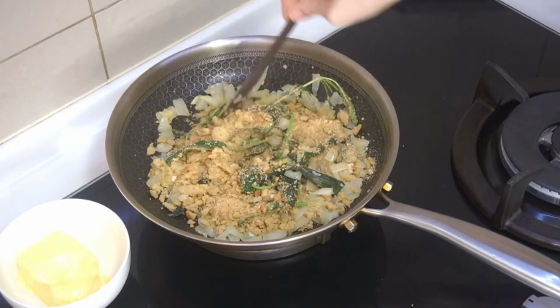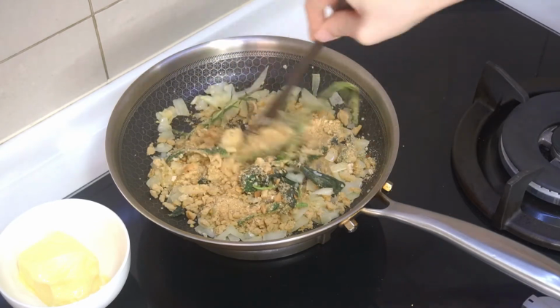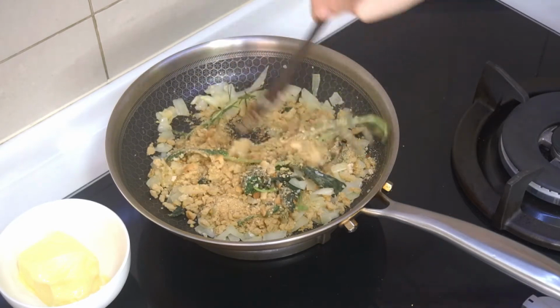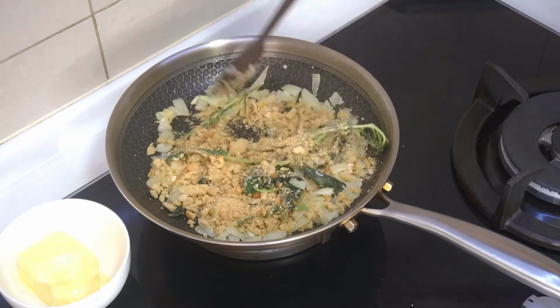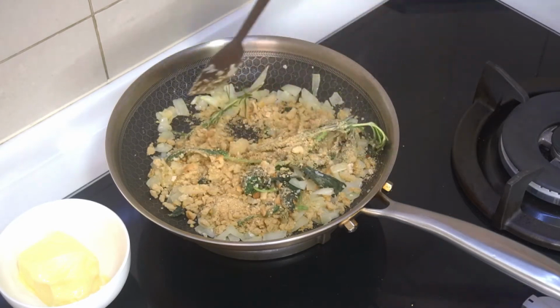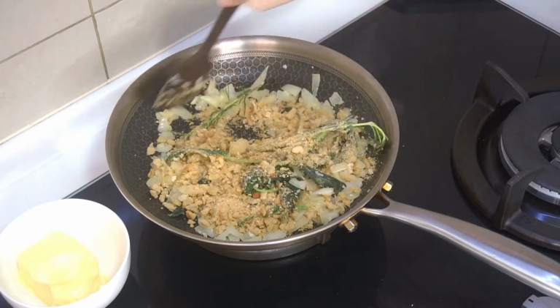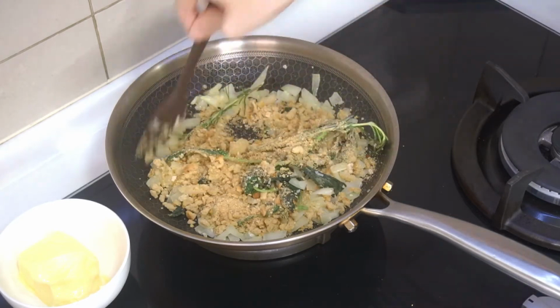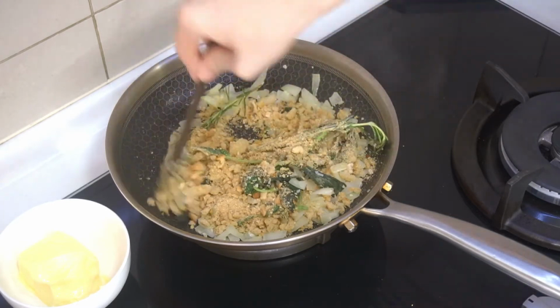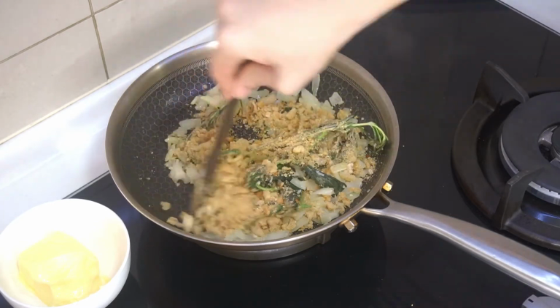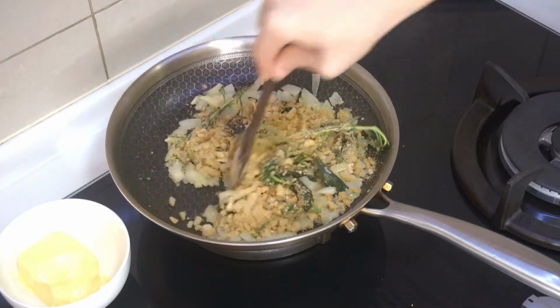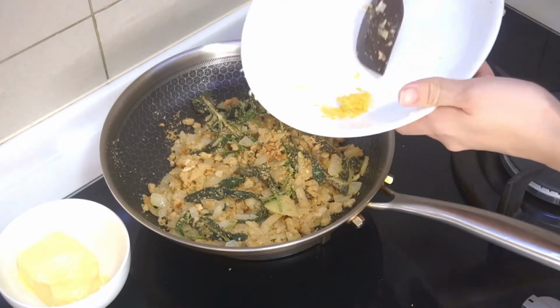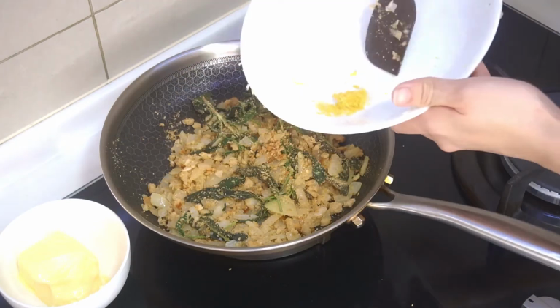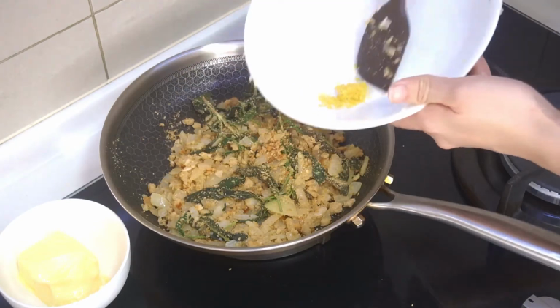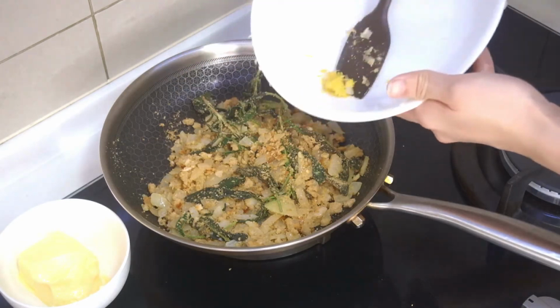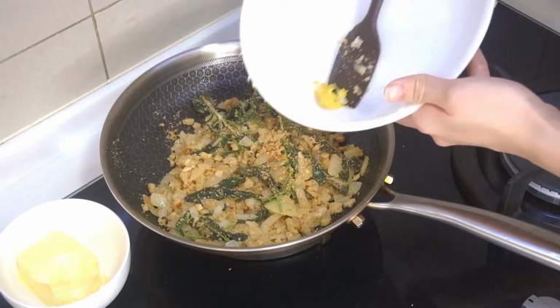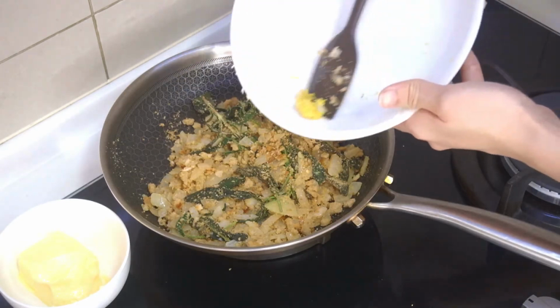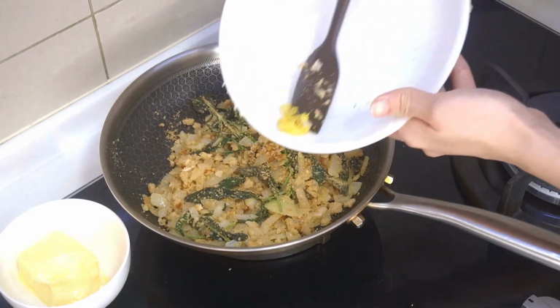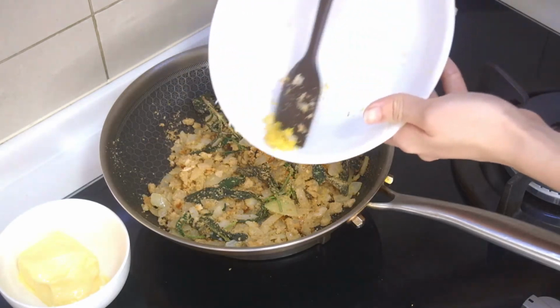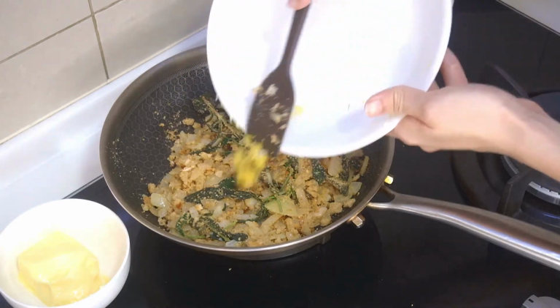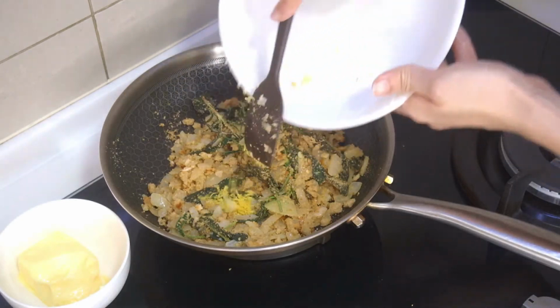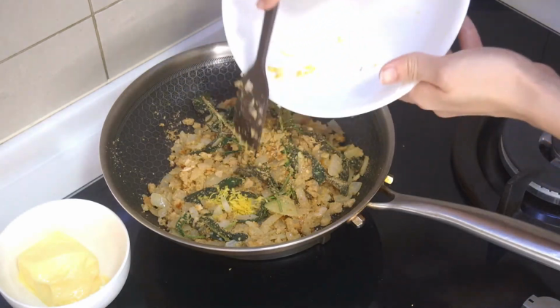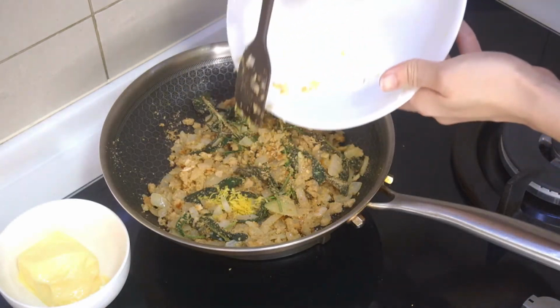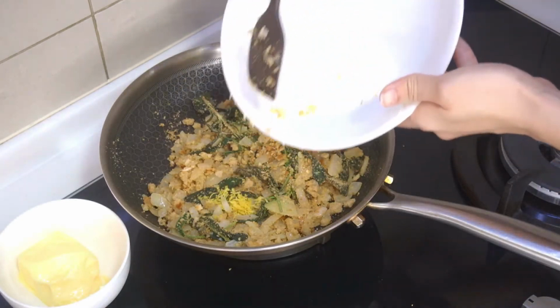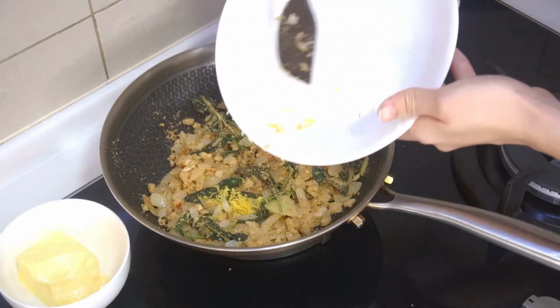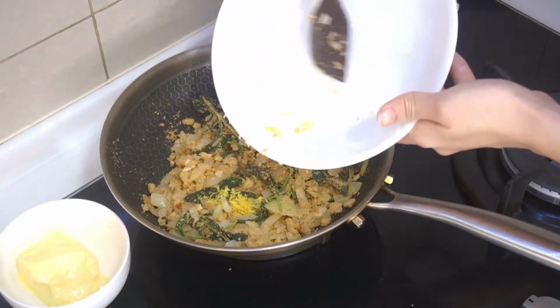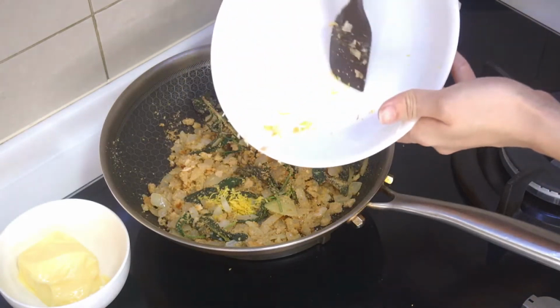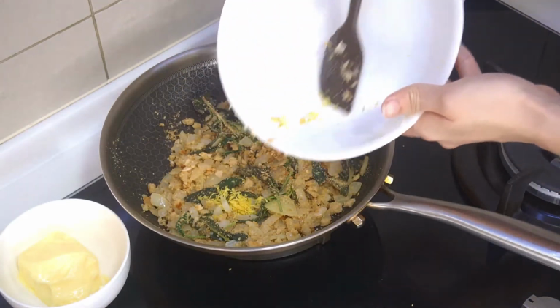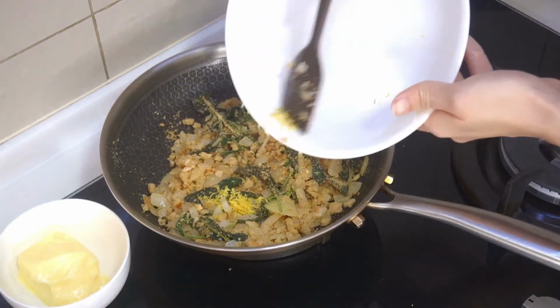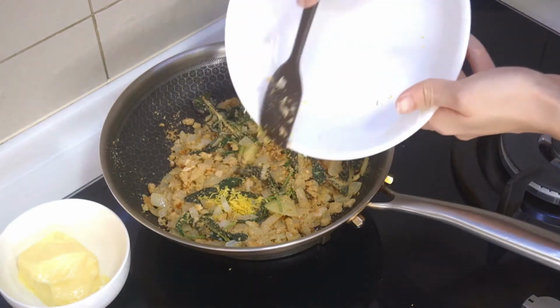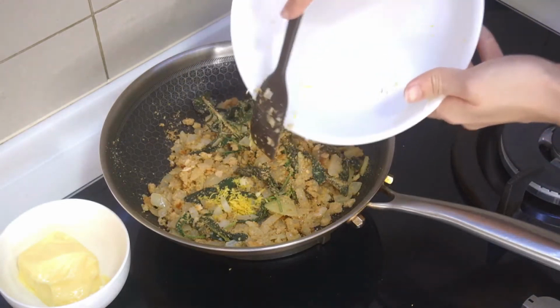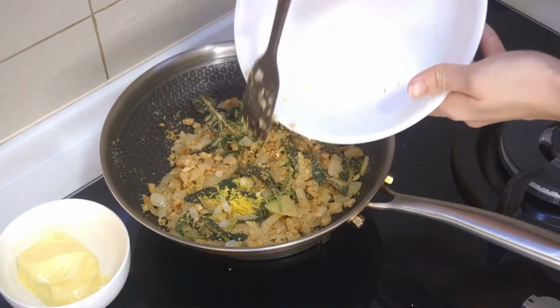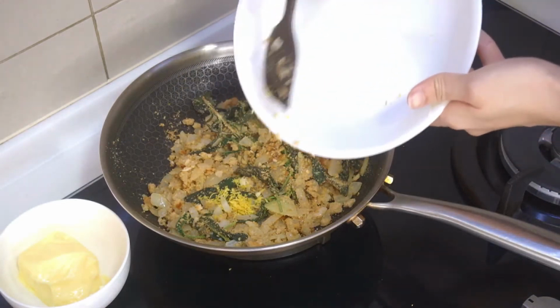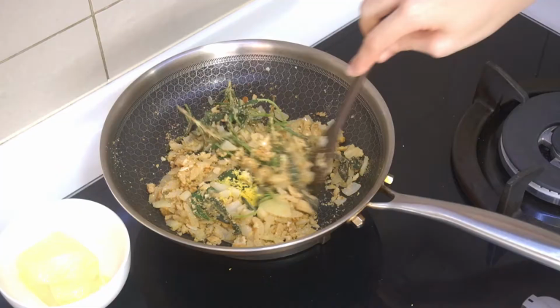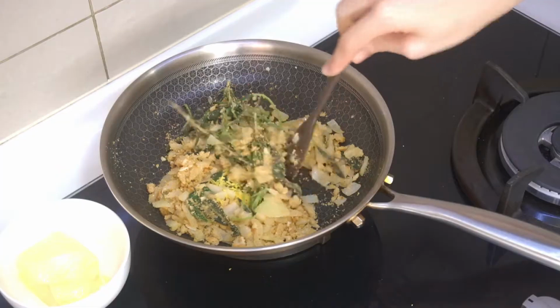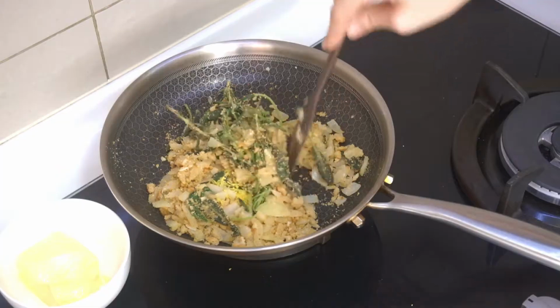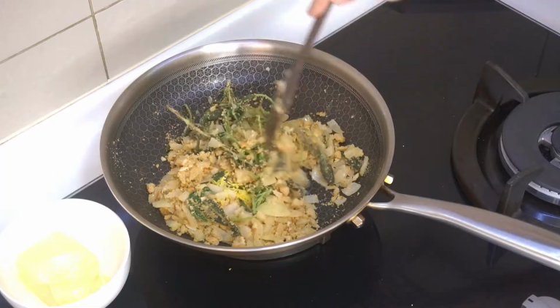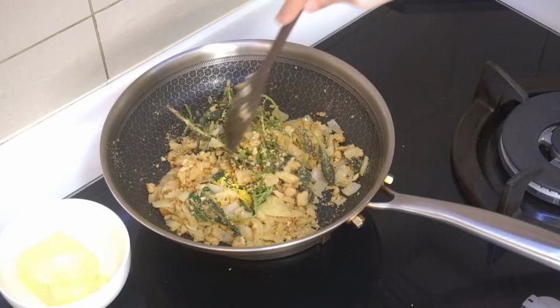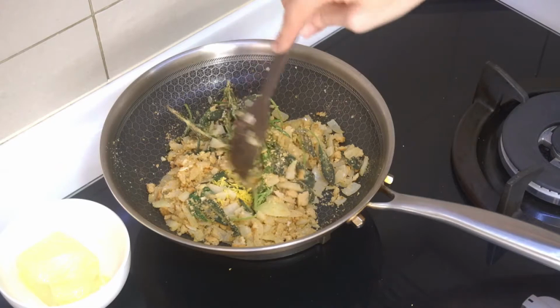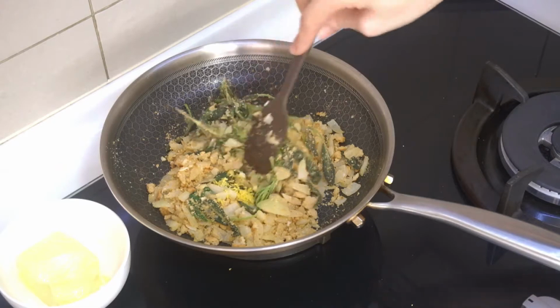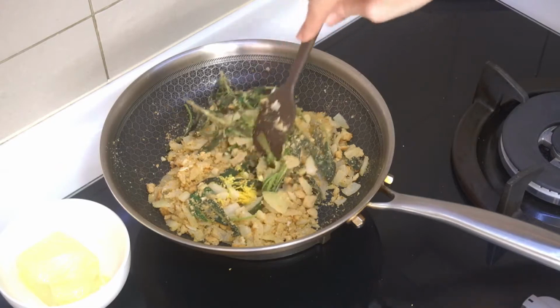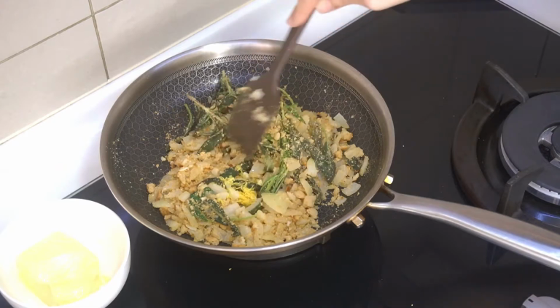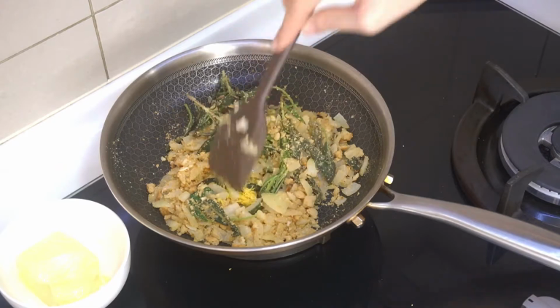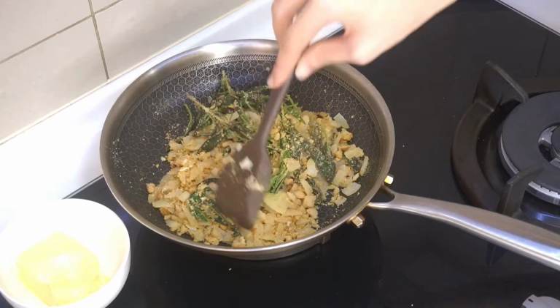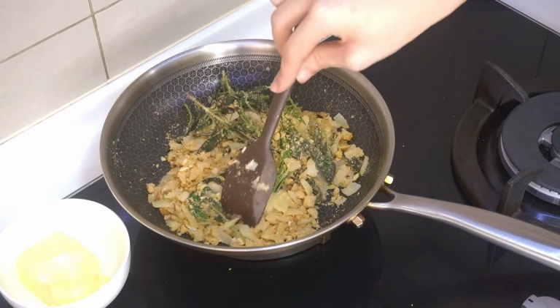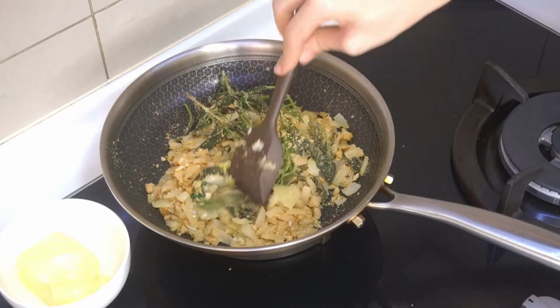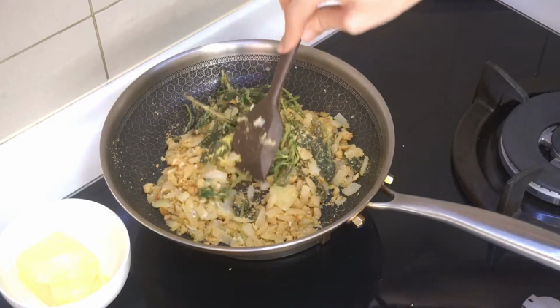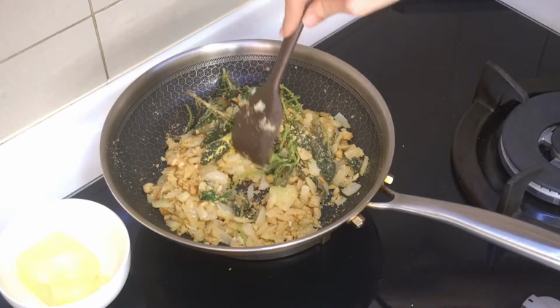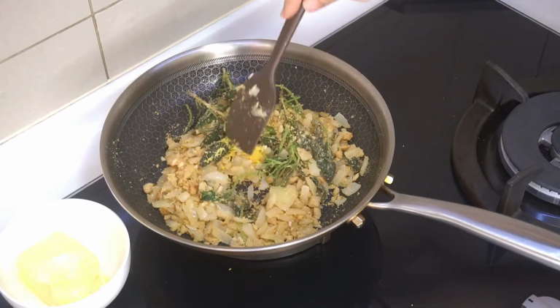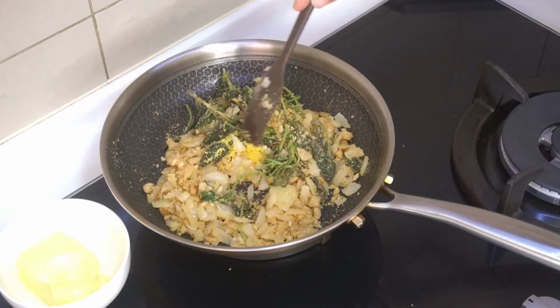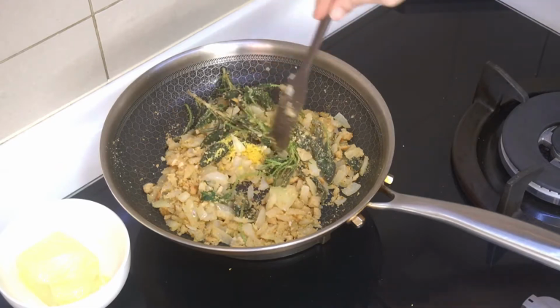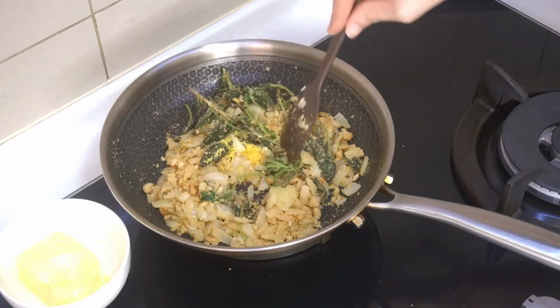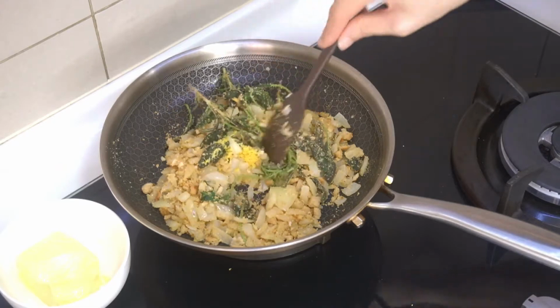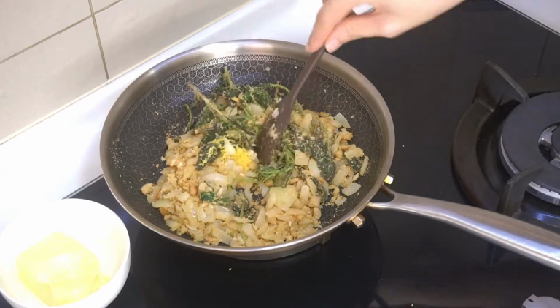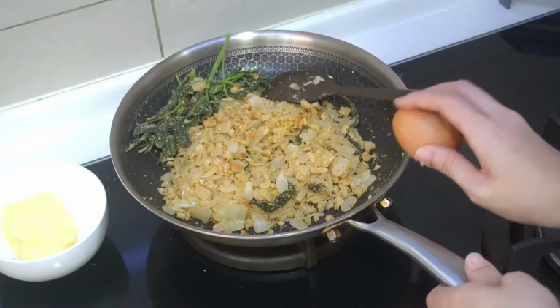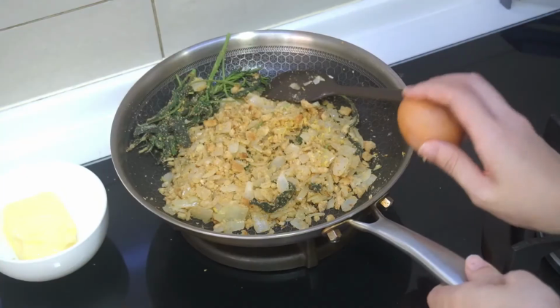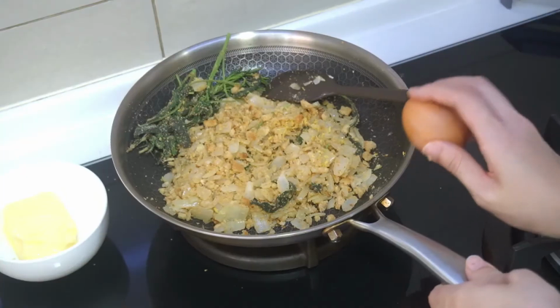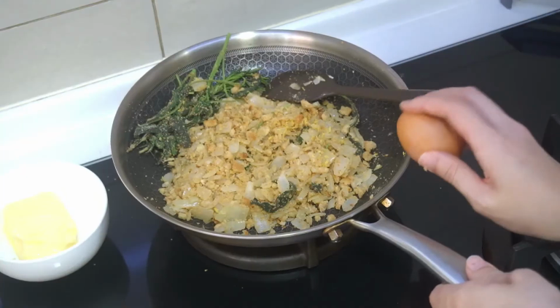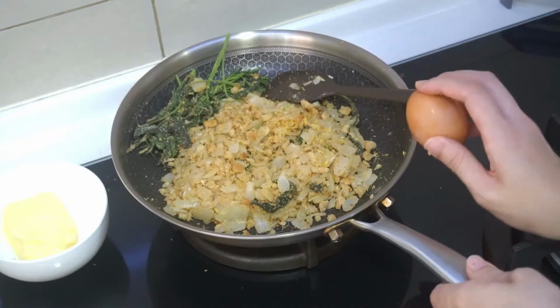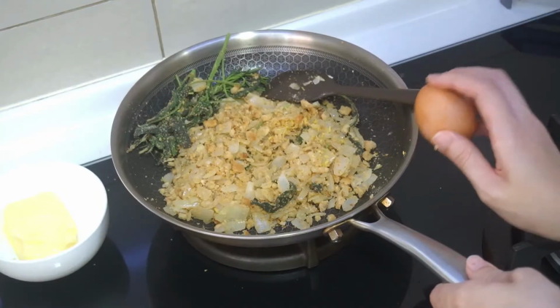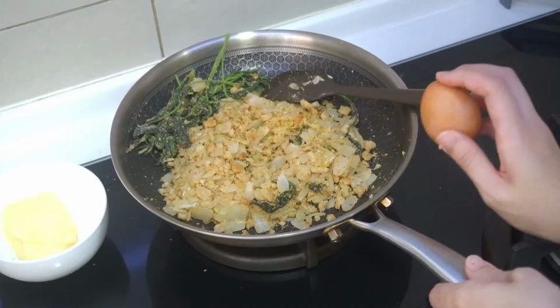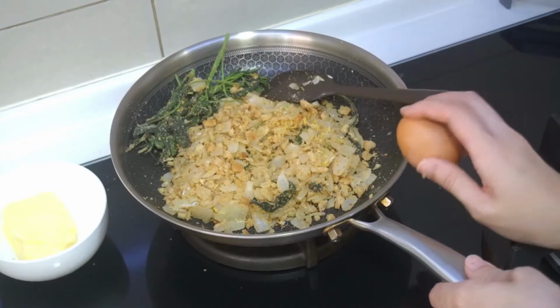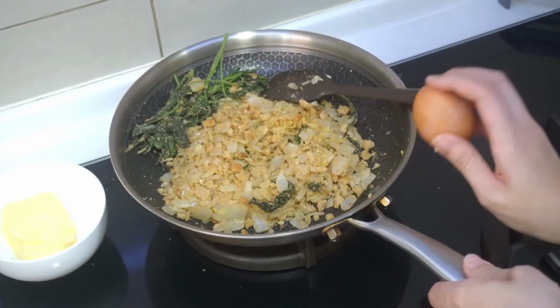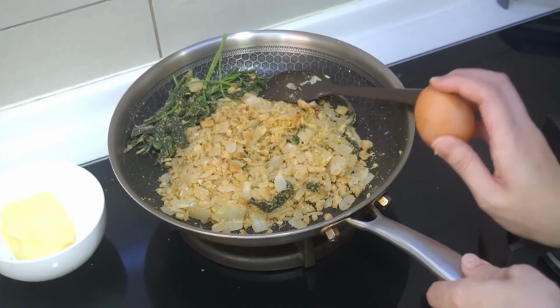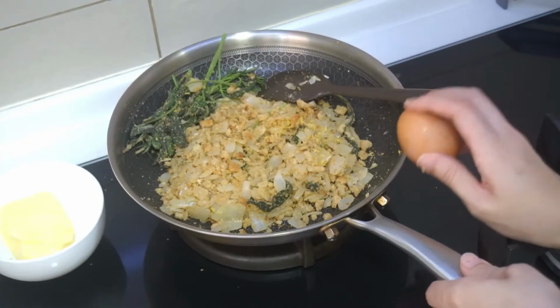Allow it to cool, then mix in the lemon zest, egg, and season it with salt and pepper.